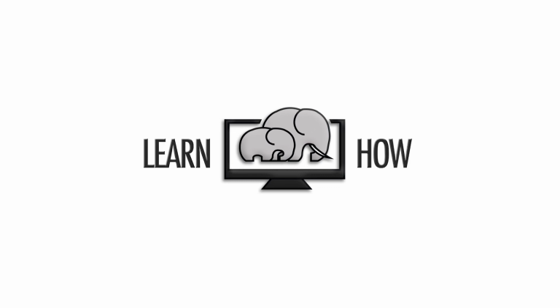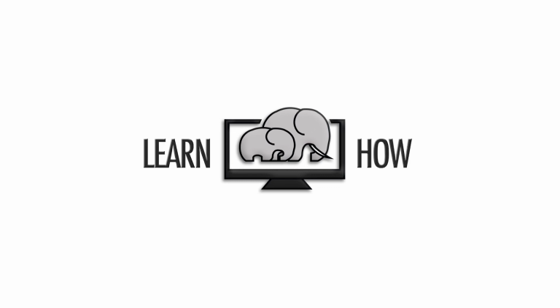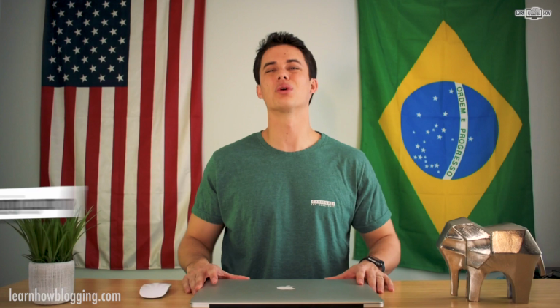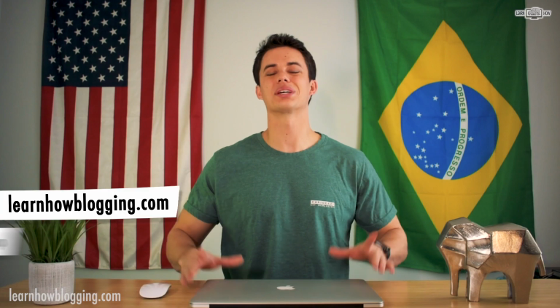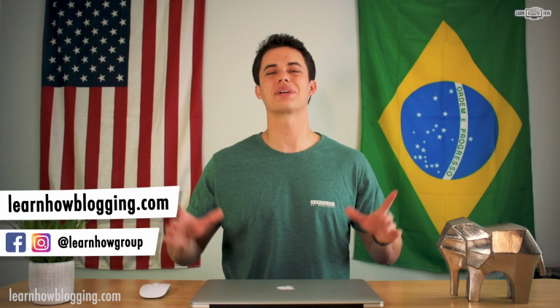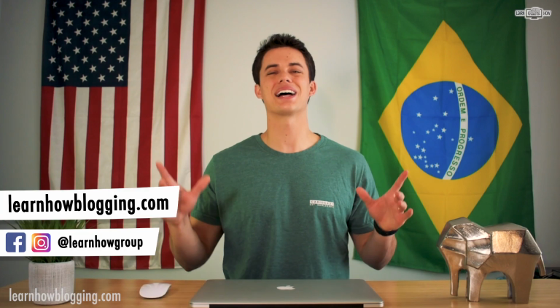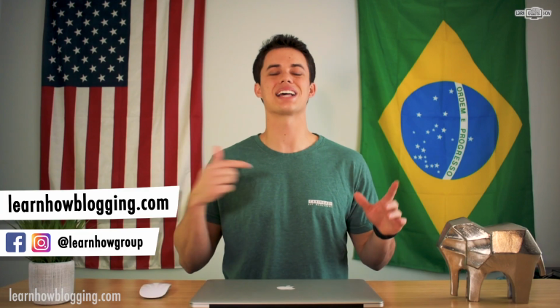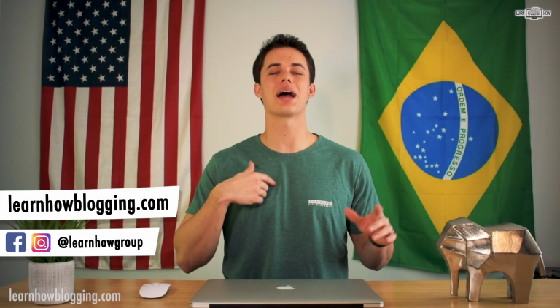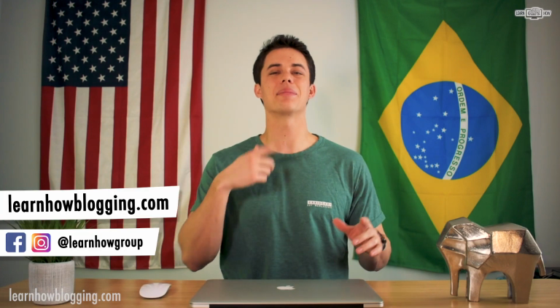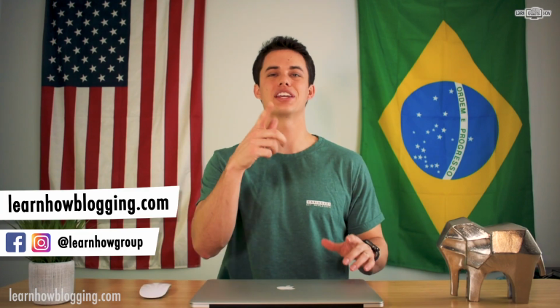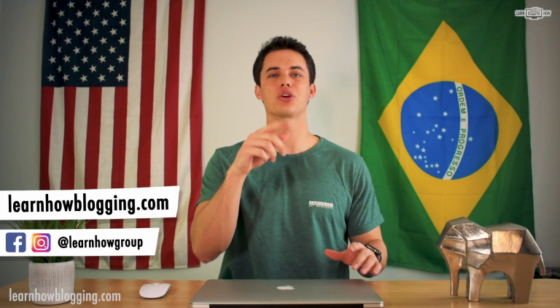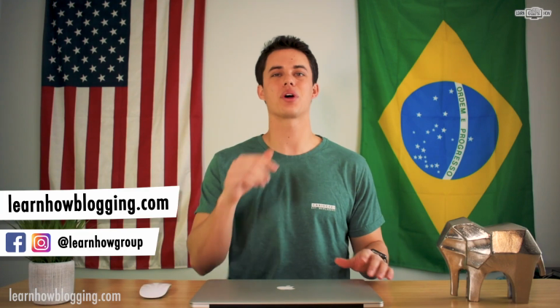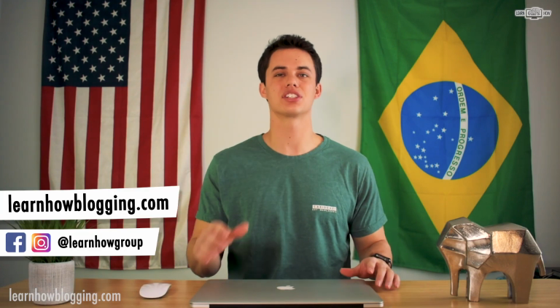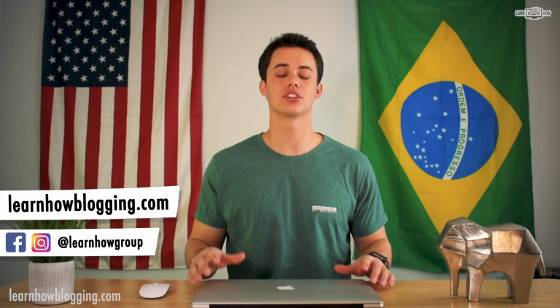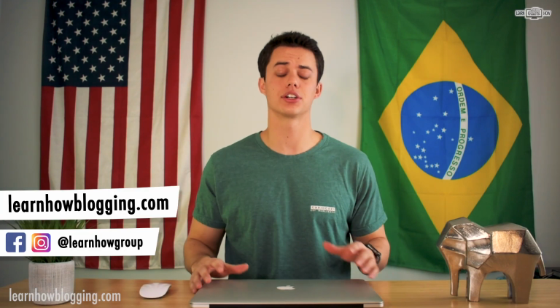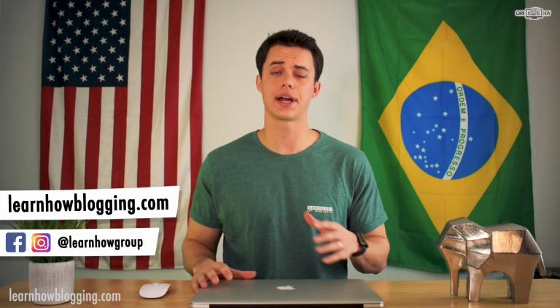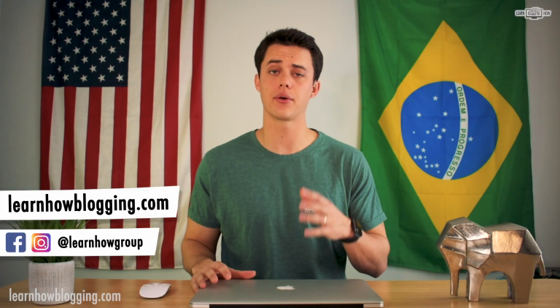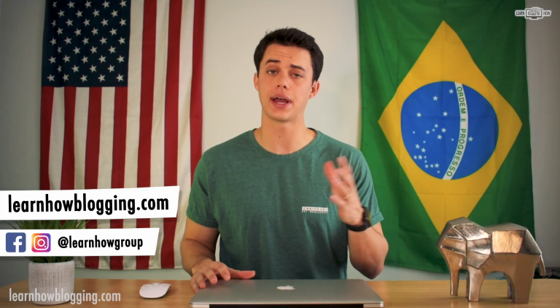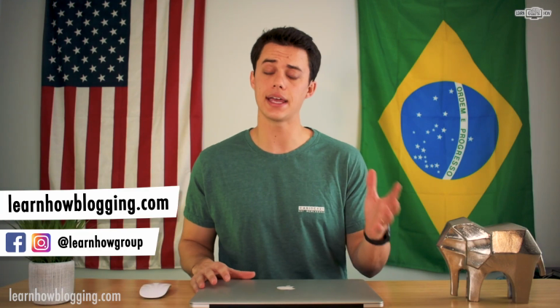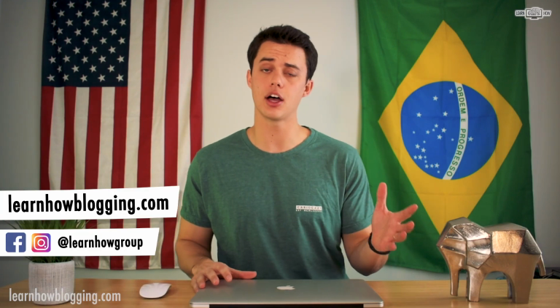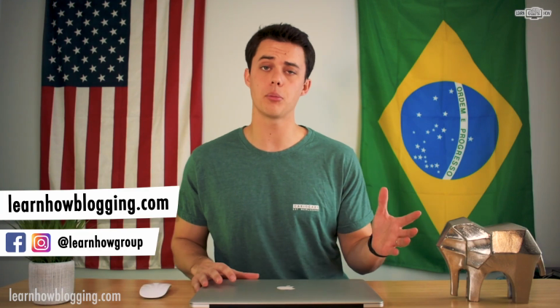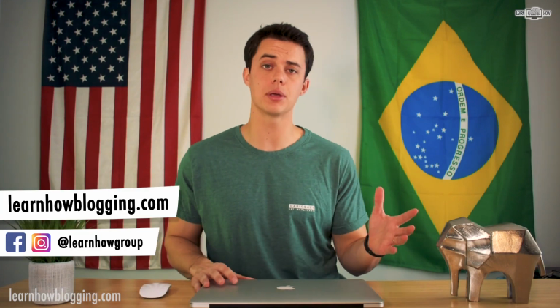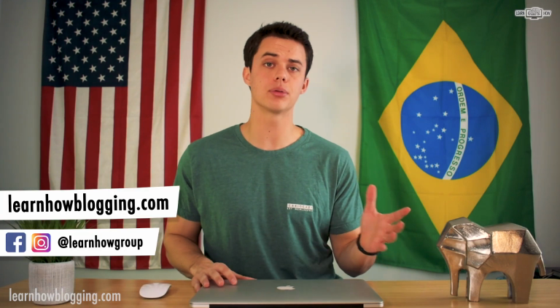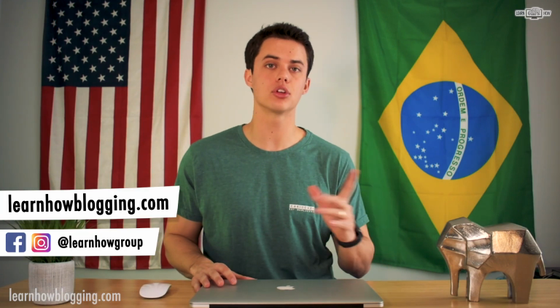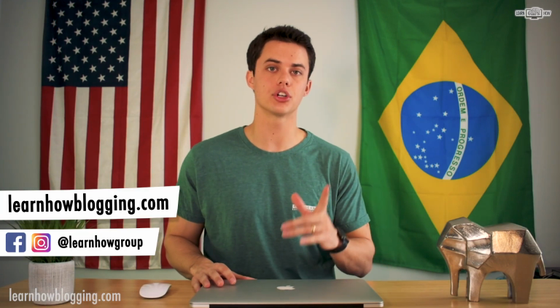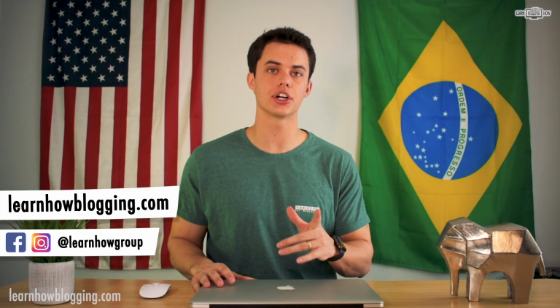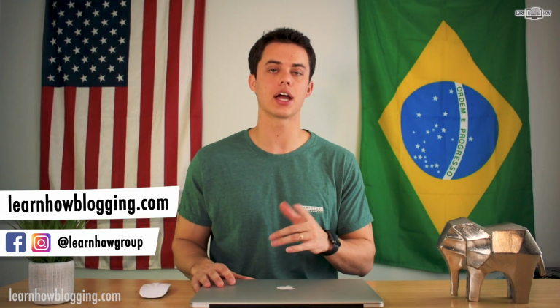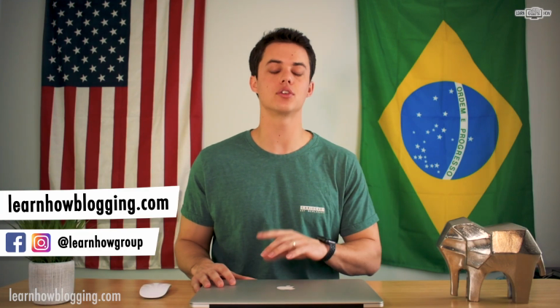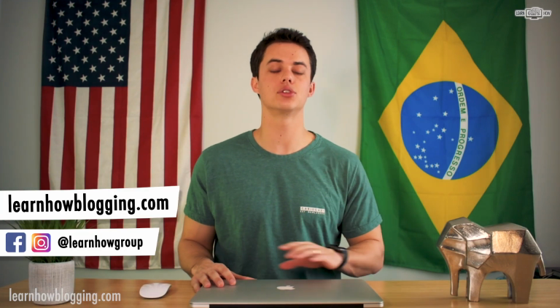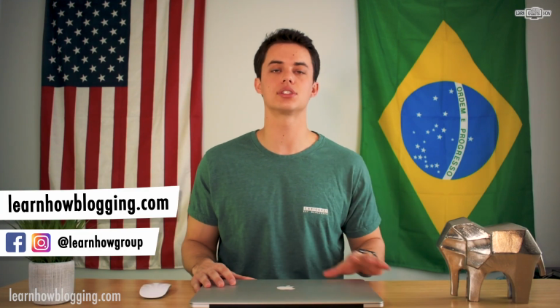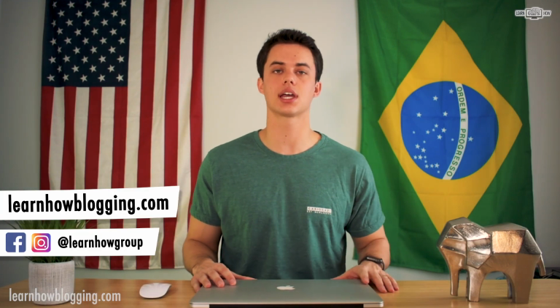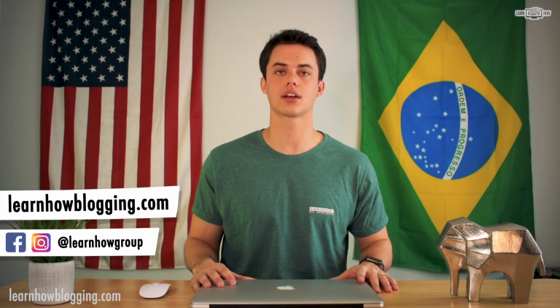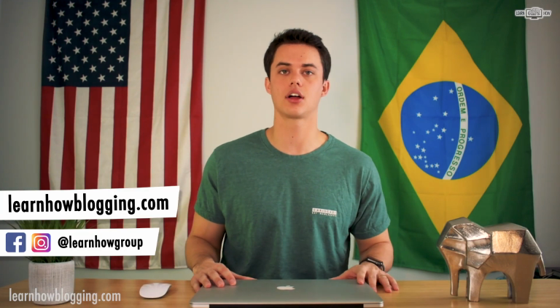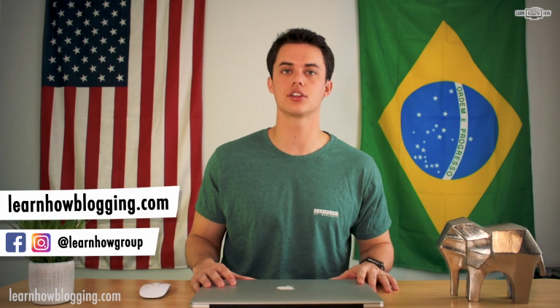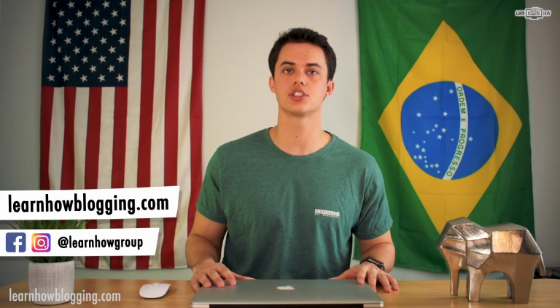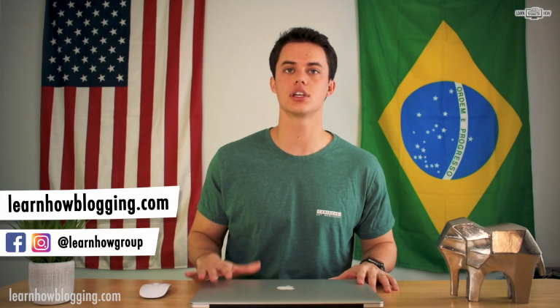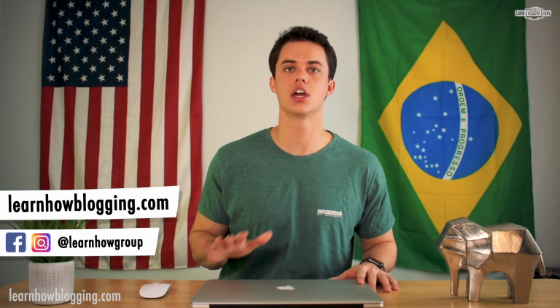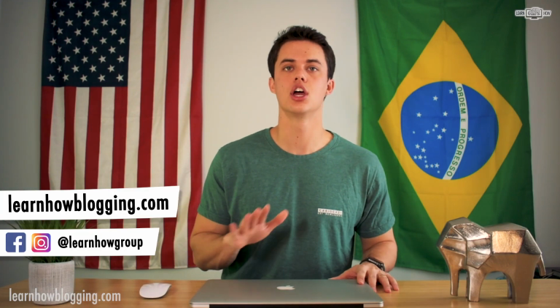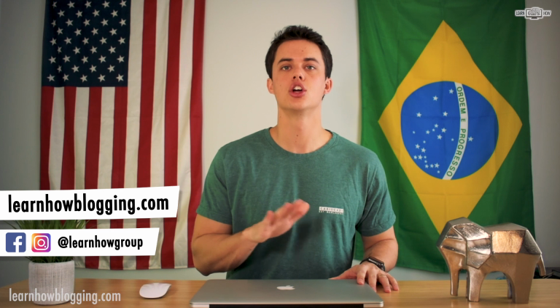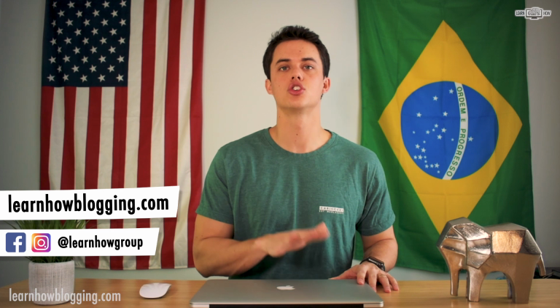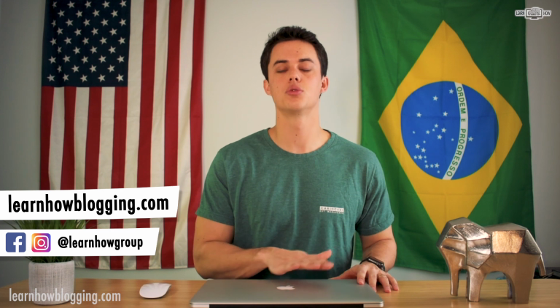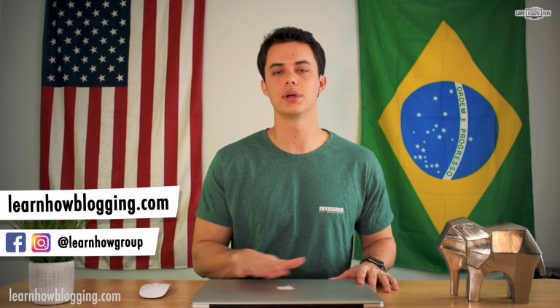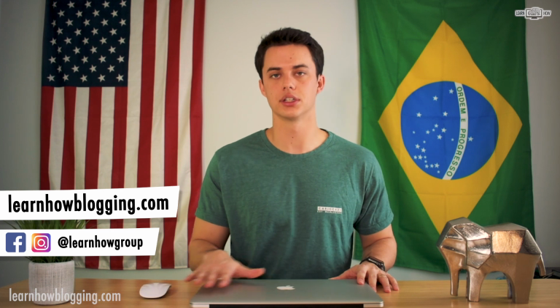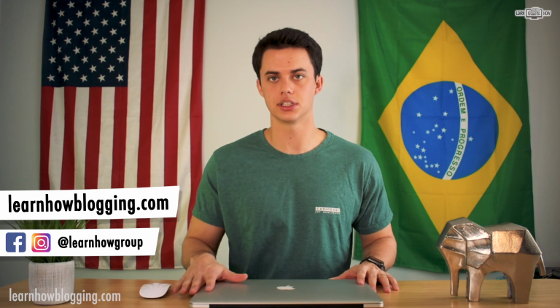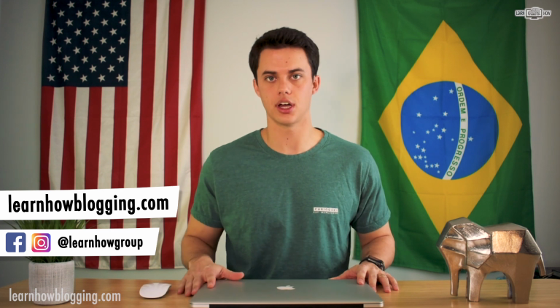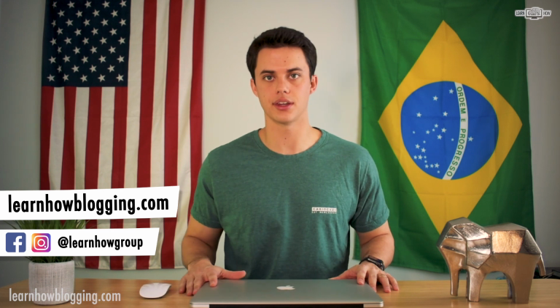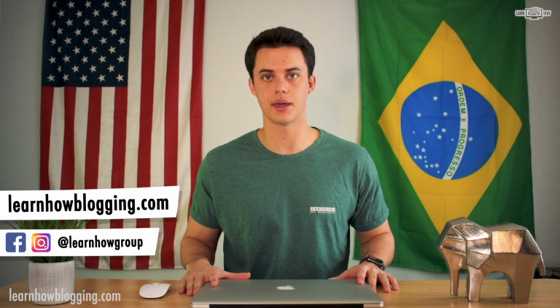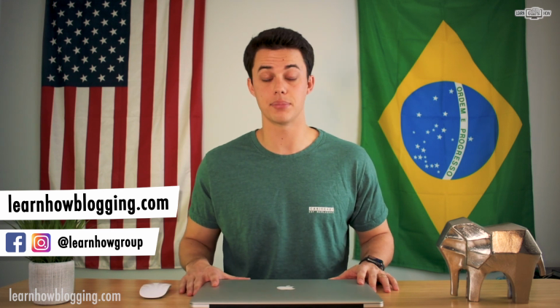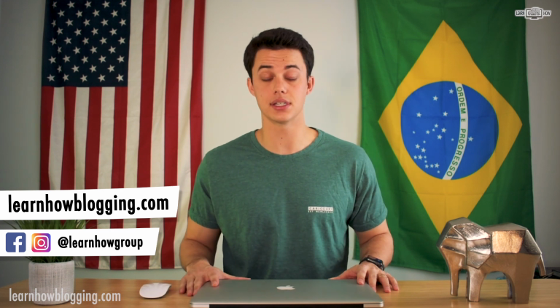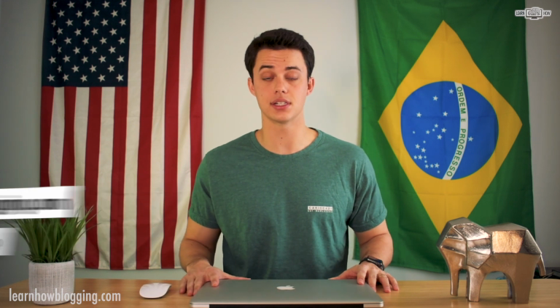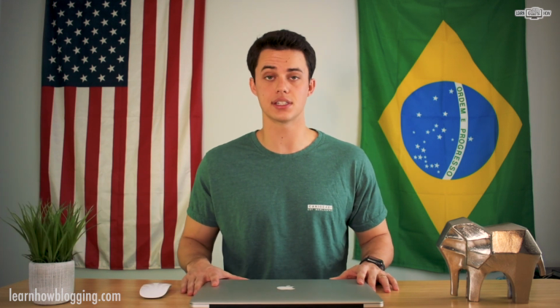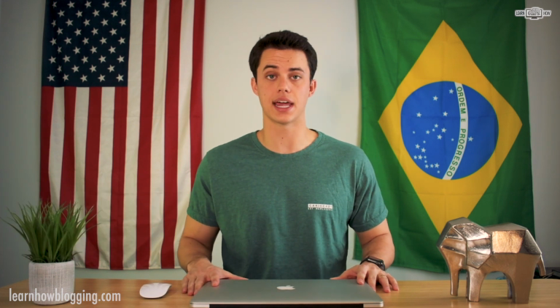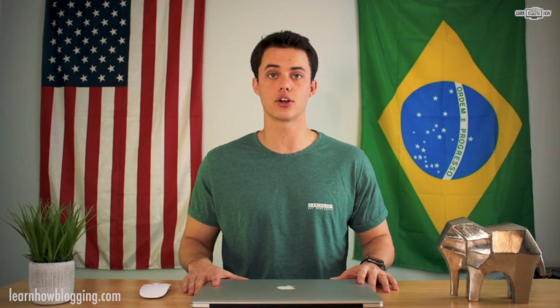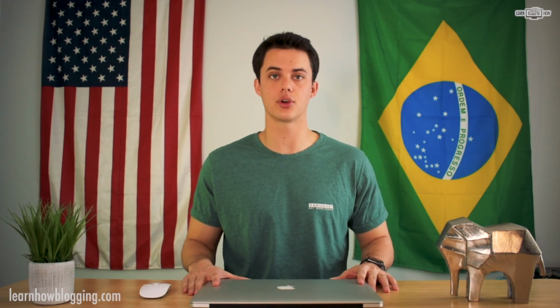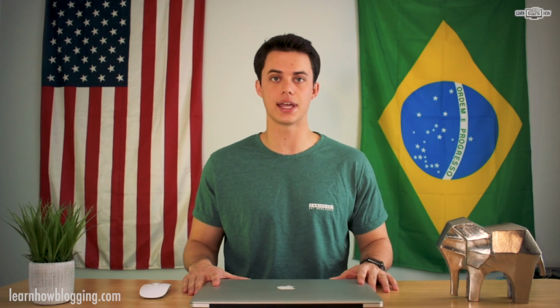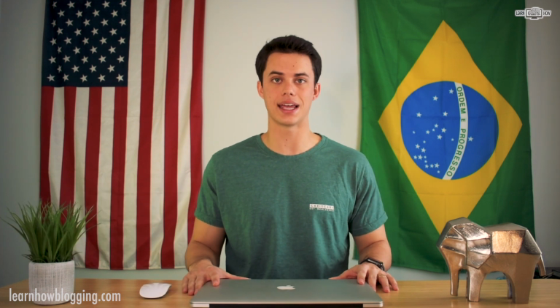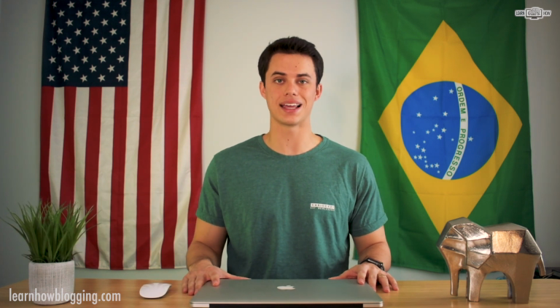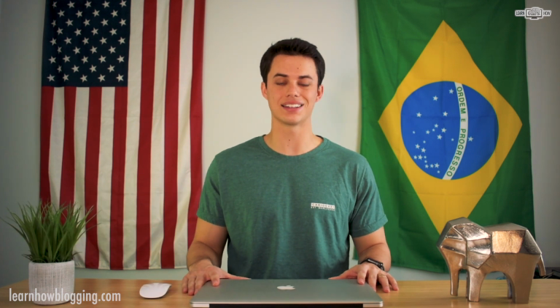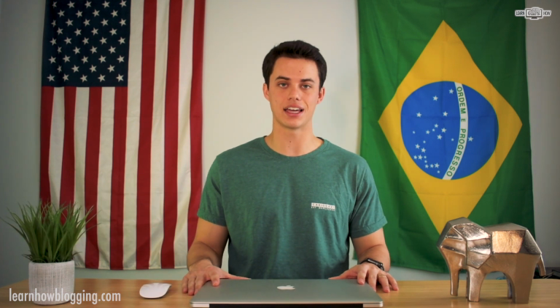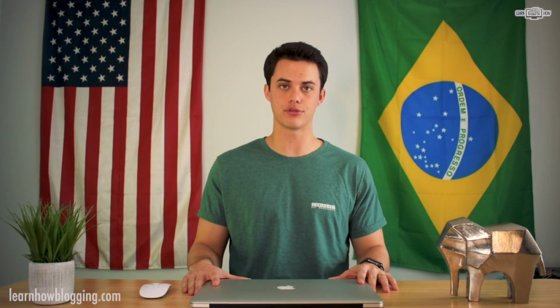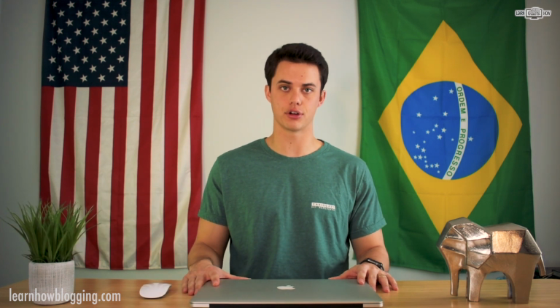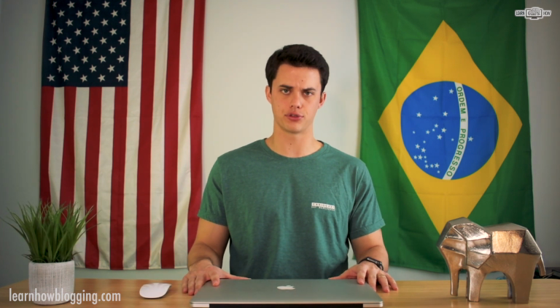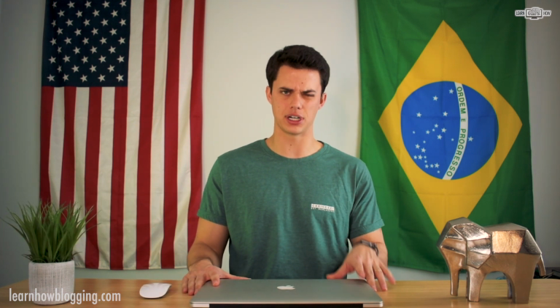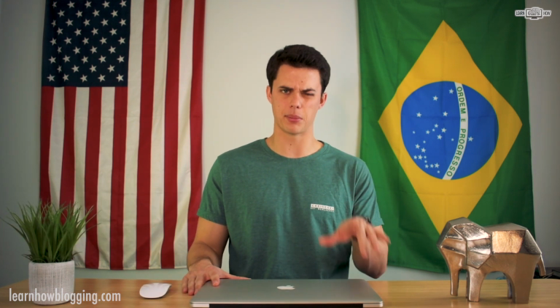What's up guys, I'm Andy, you're watching Learn How, and I help people learn how to use technology to build an online business and create a life of freedom.